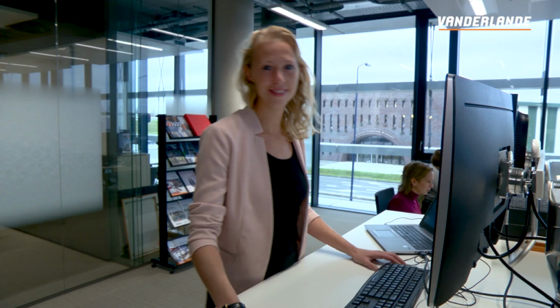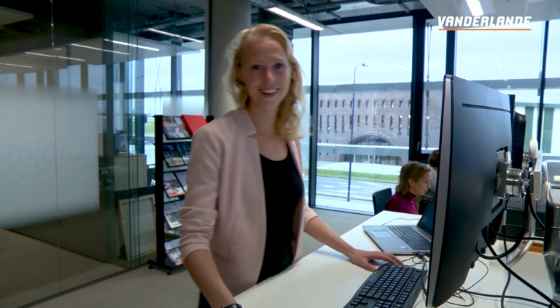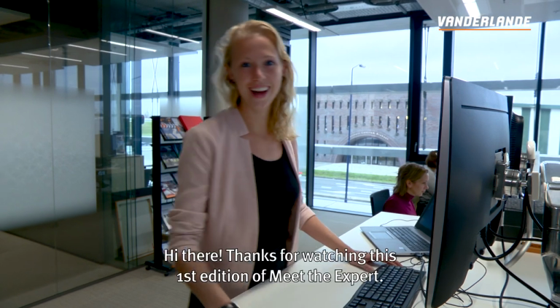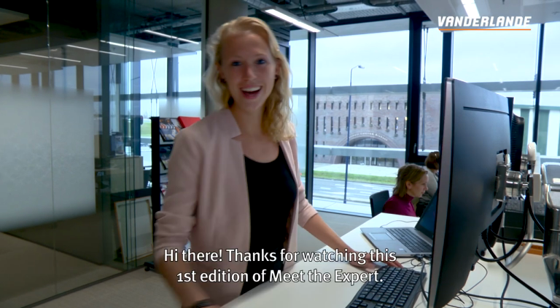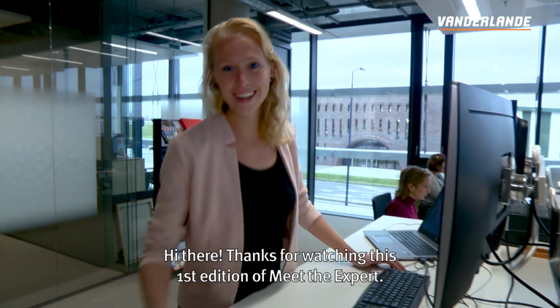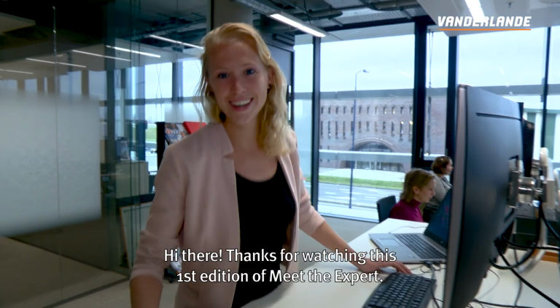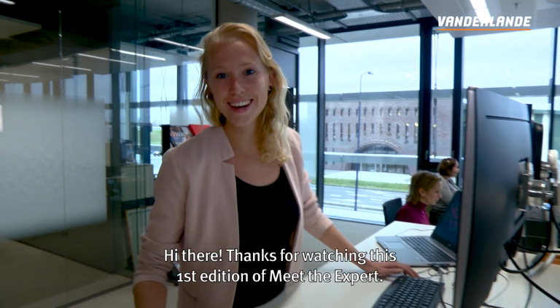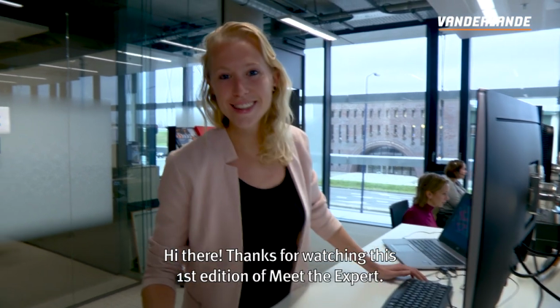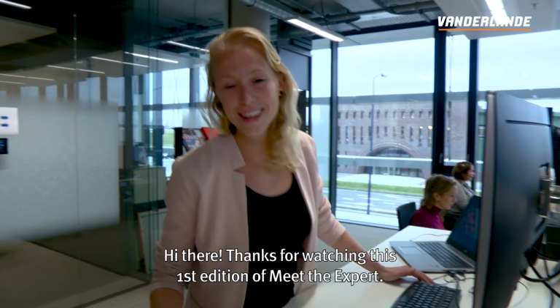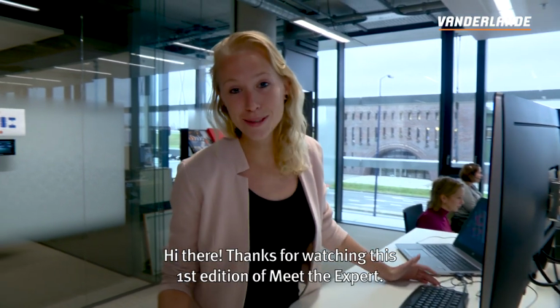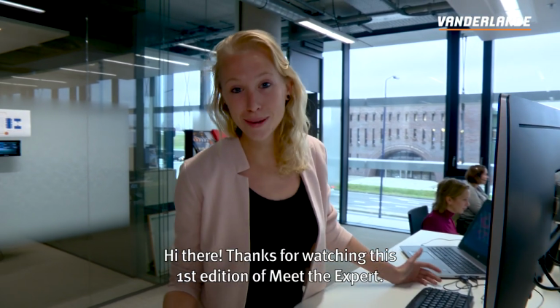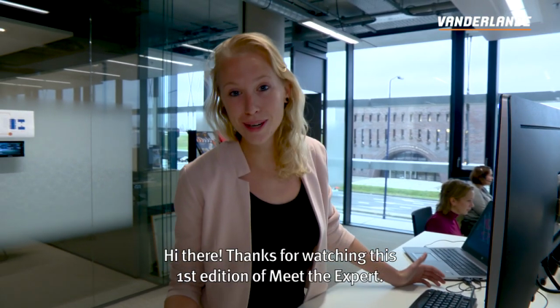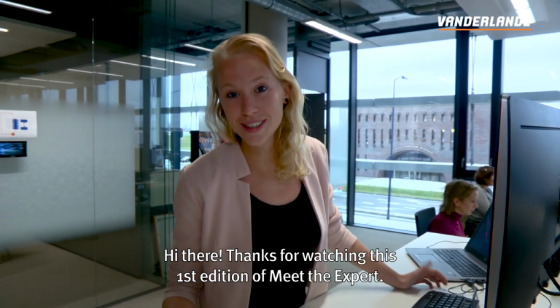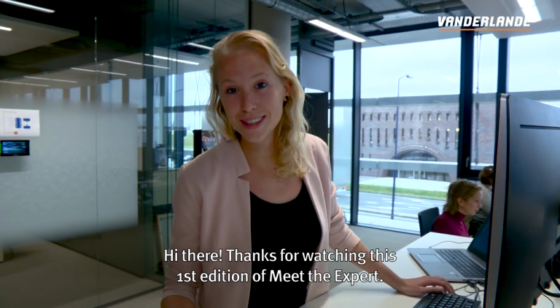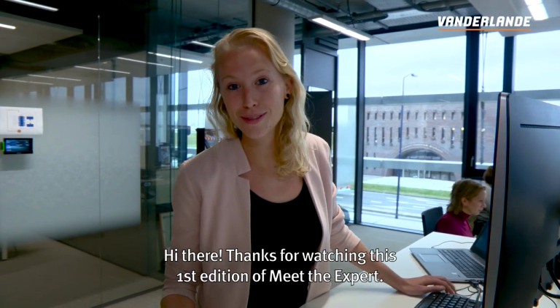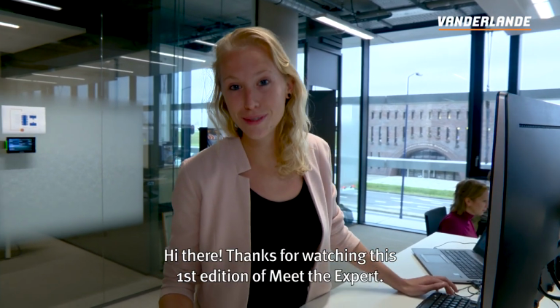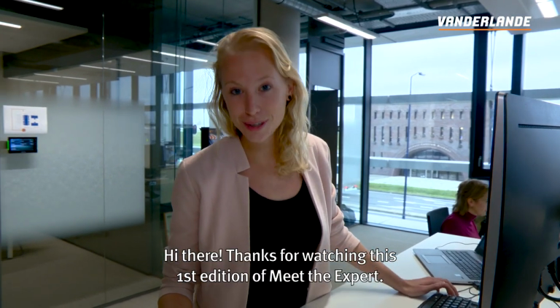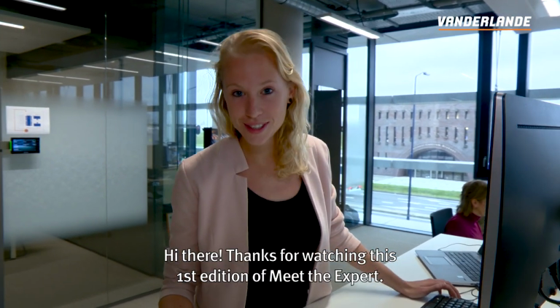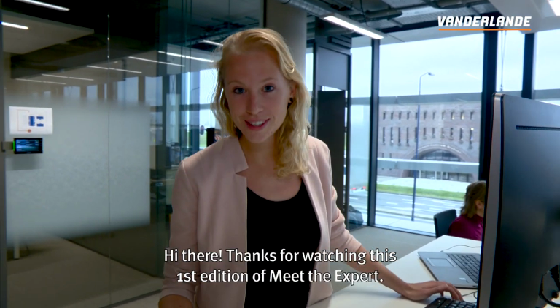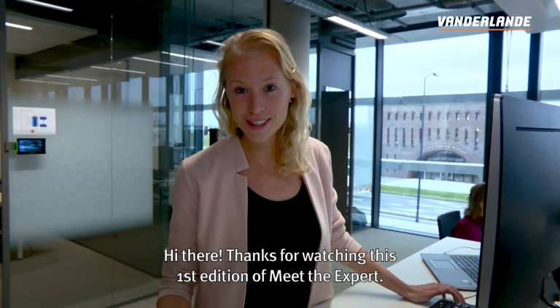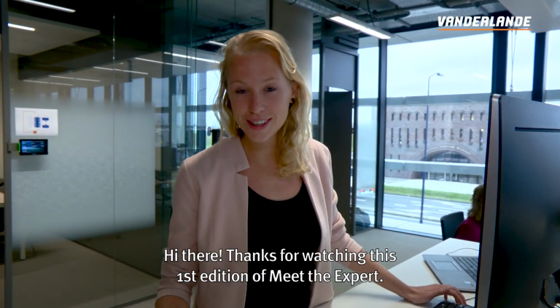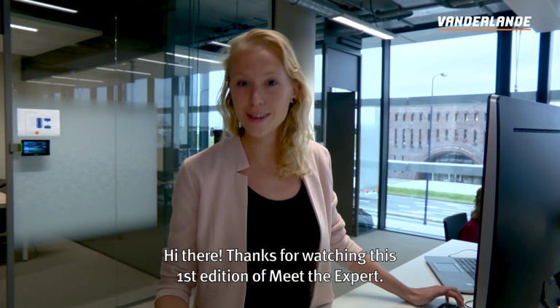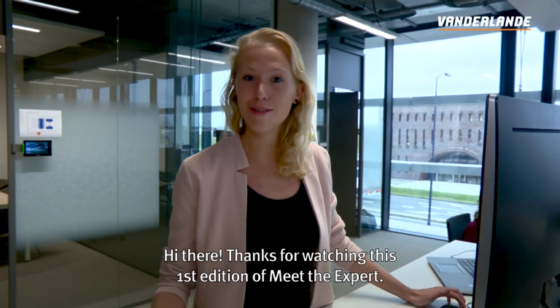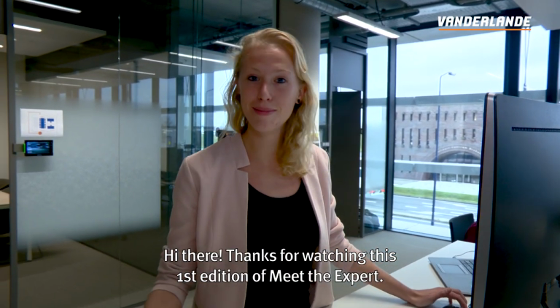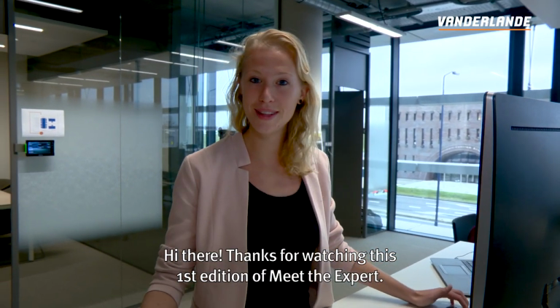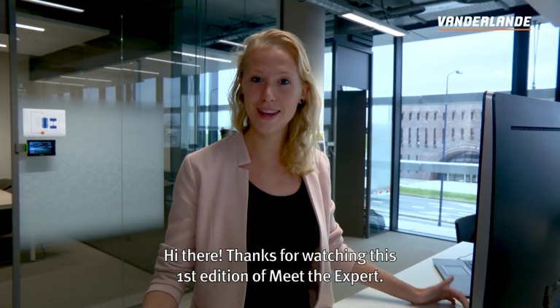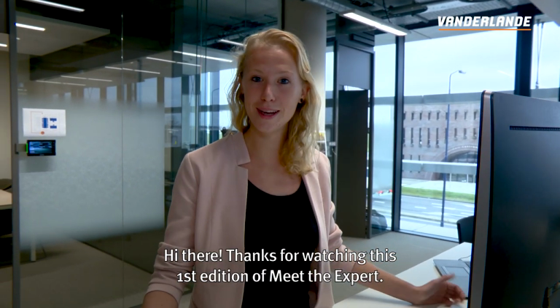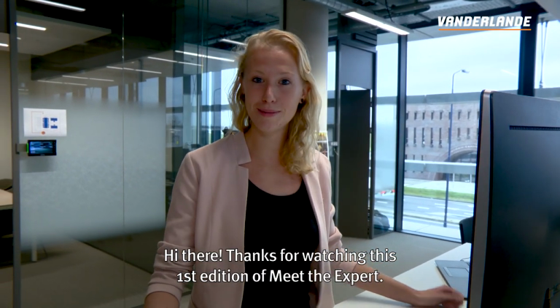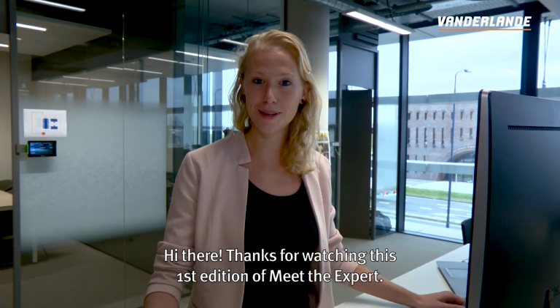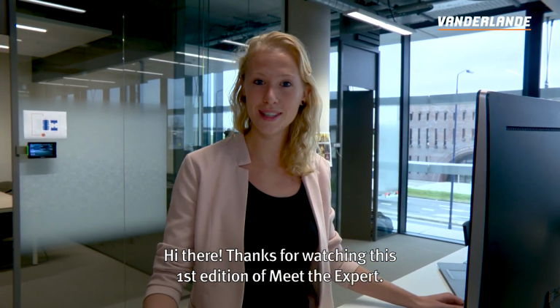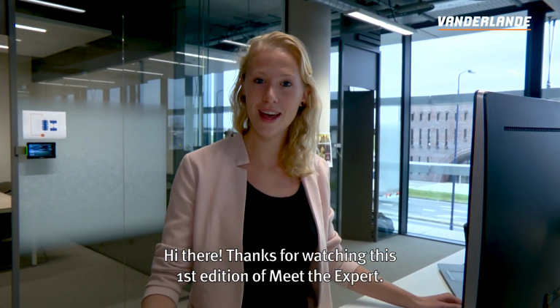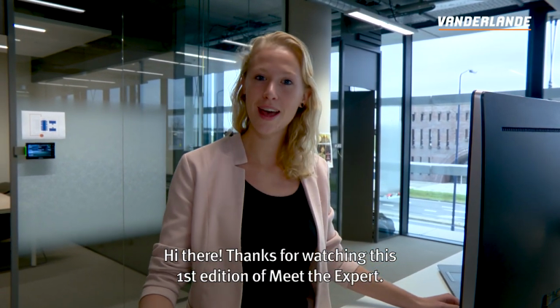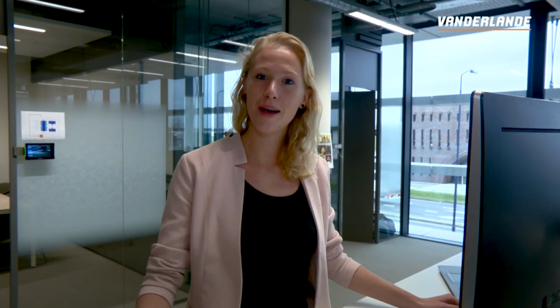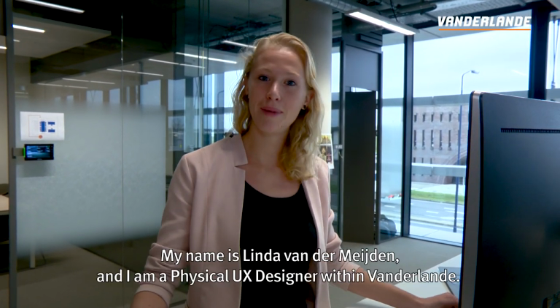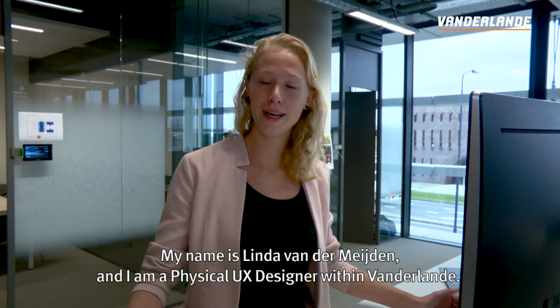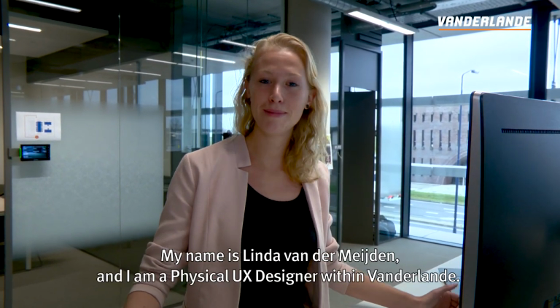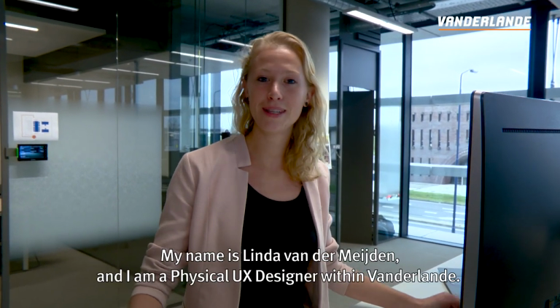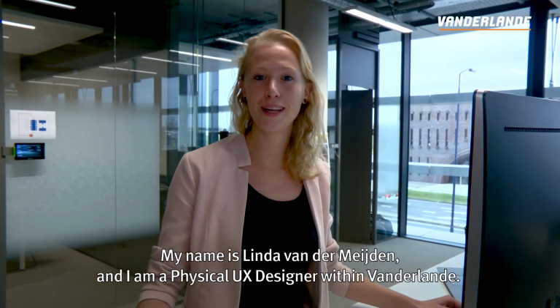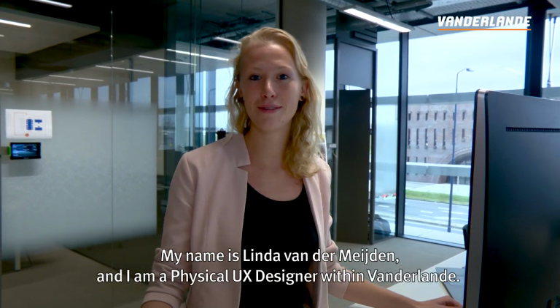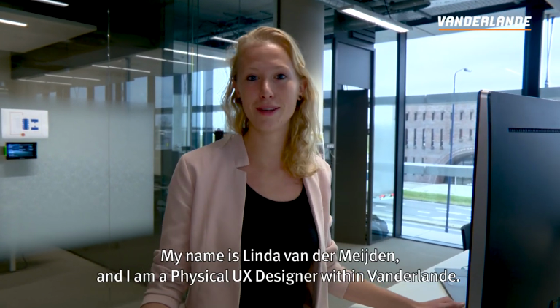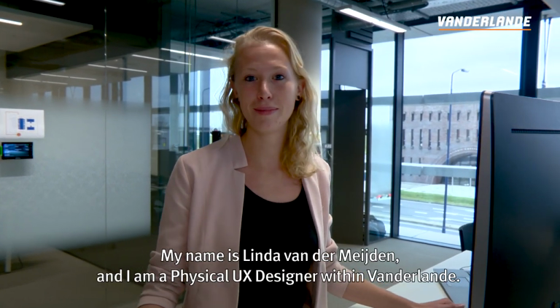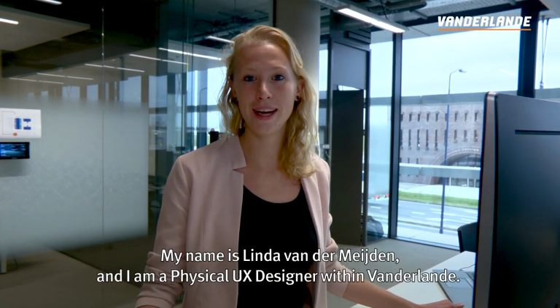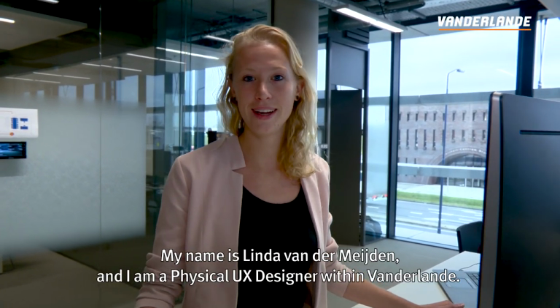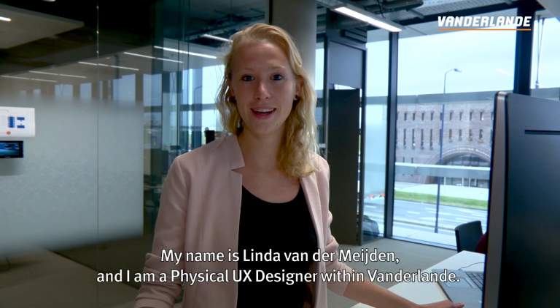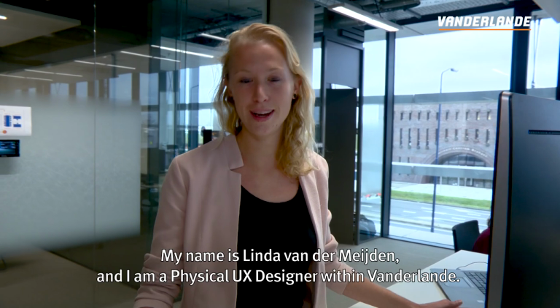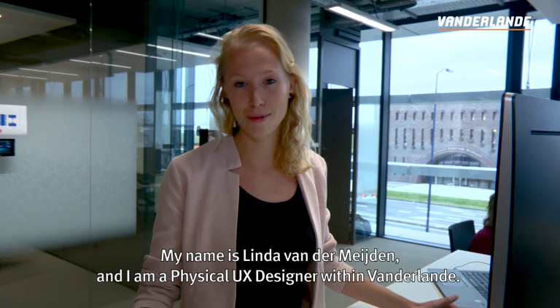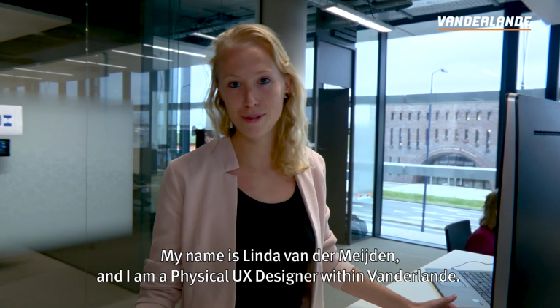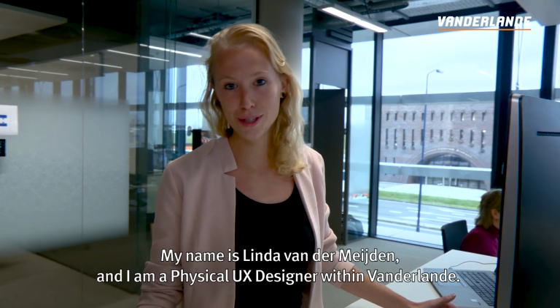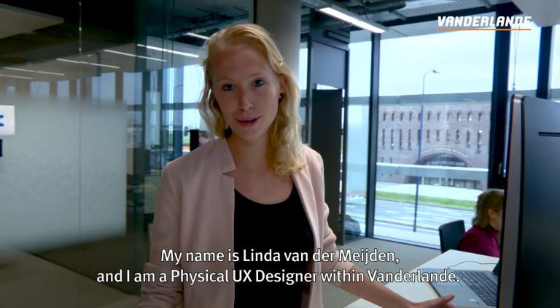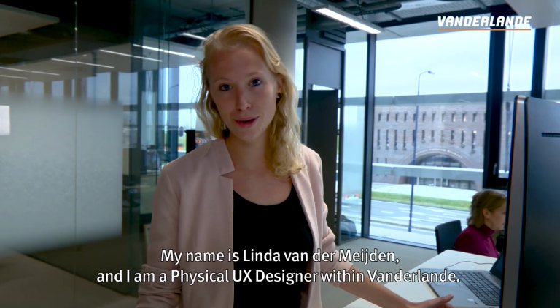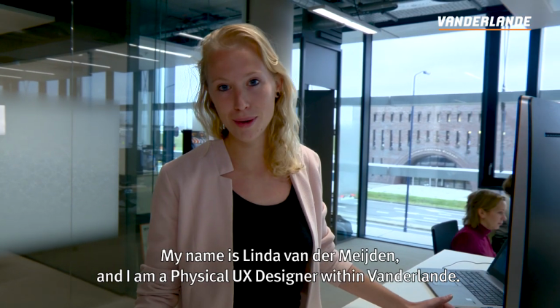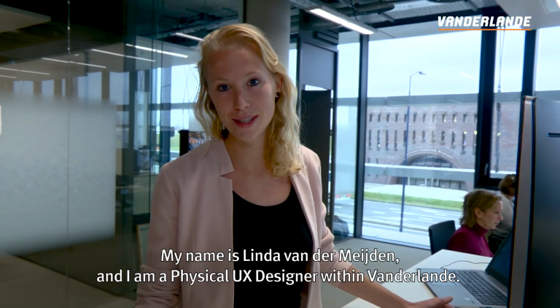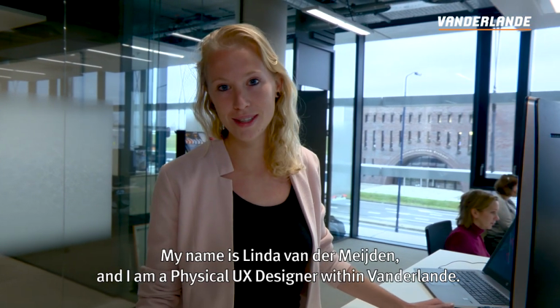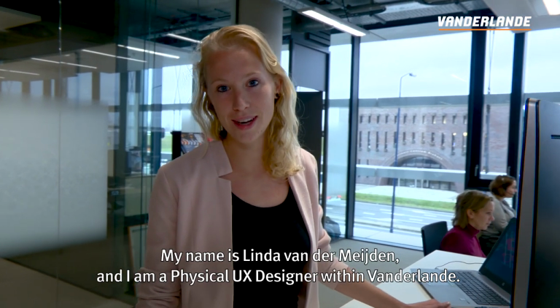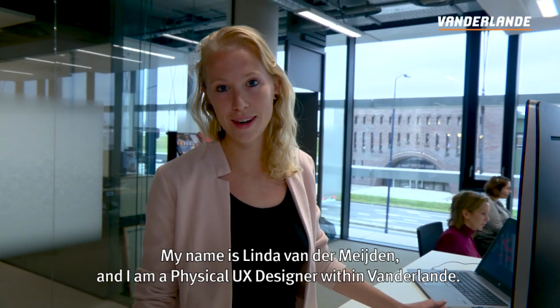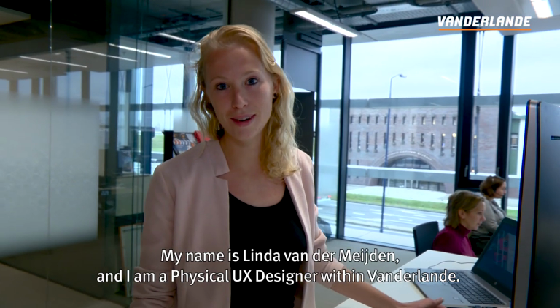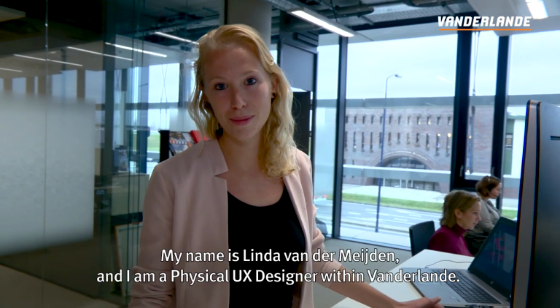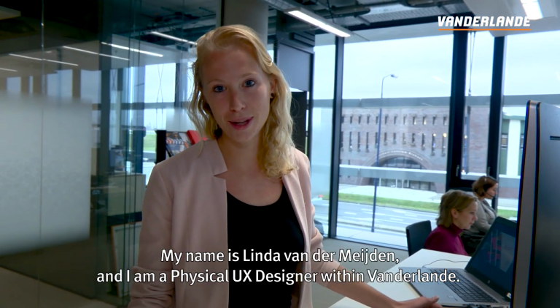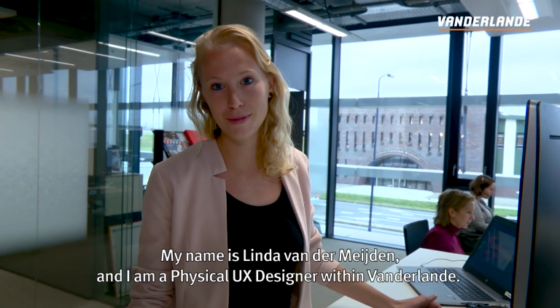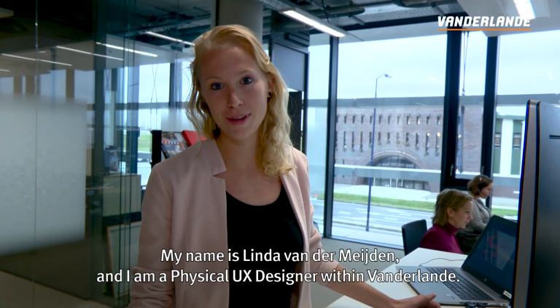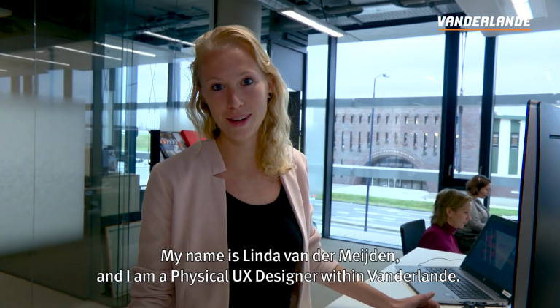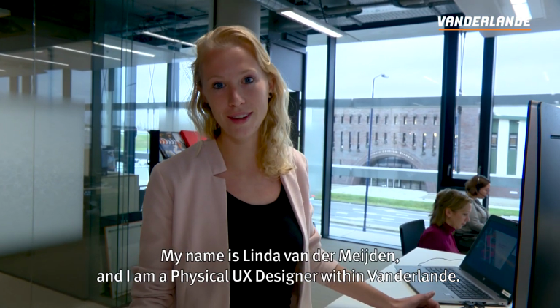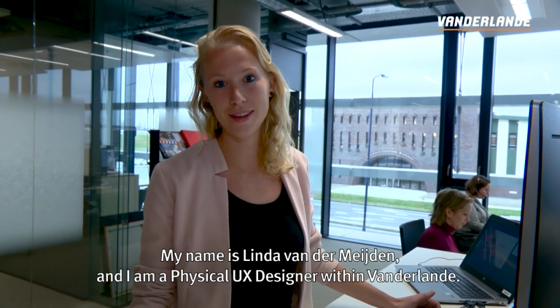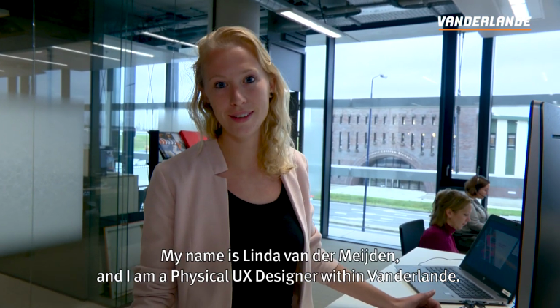Hi there, thanks for watching this first edition of Meet the Expert. My name is Linde van der Meijden and I'm a physical UX designer within Van der Lande.